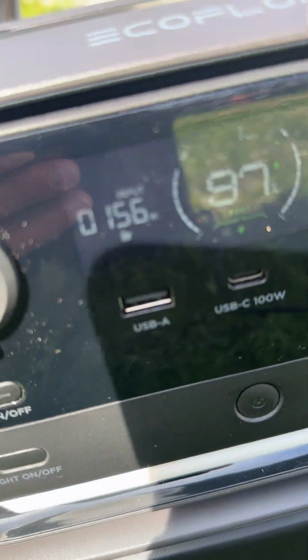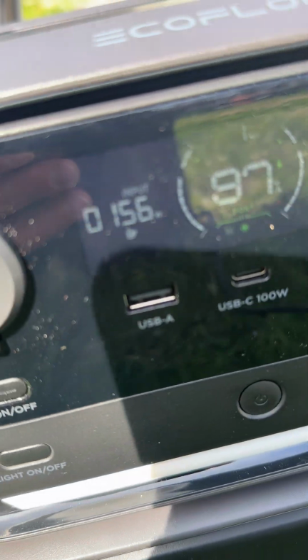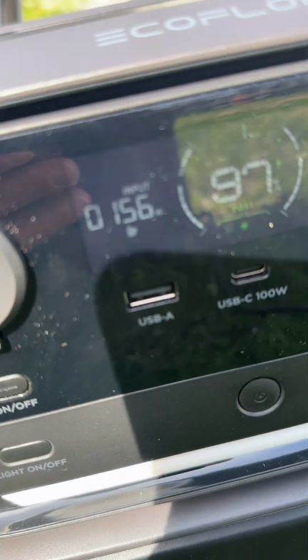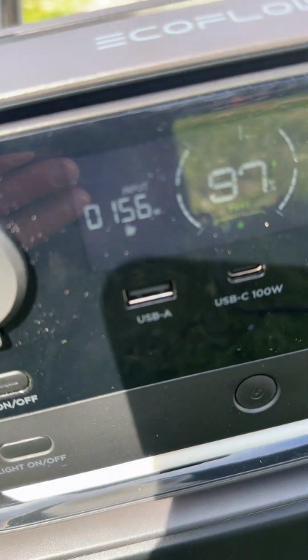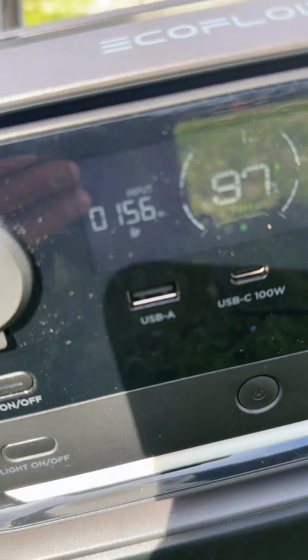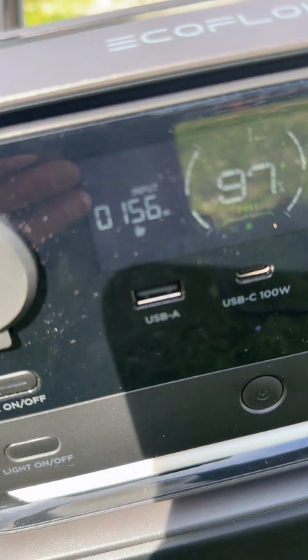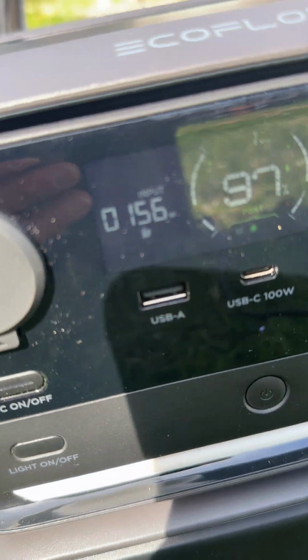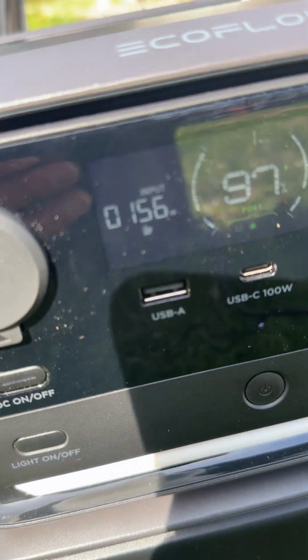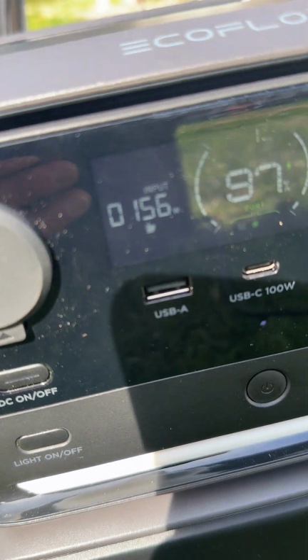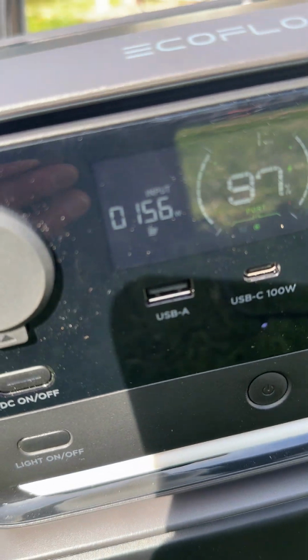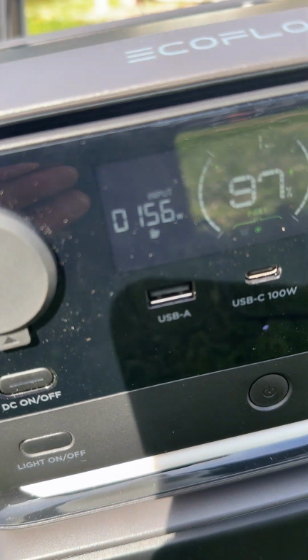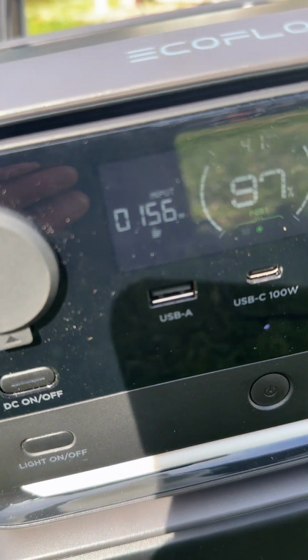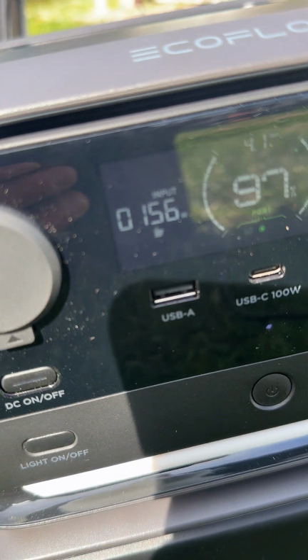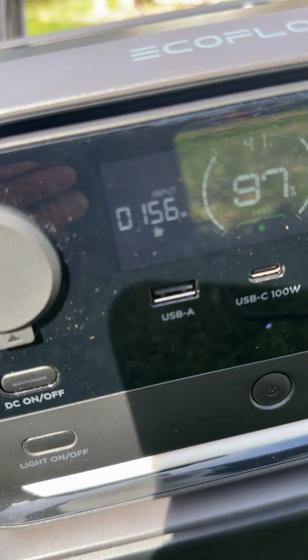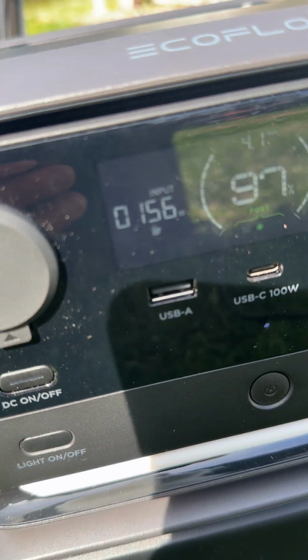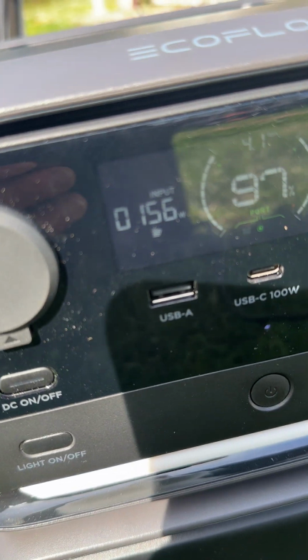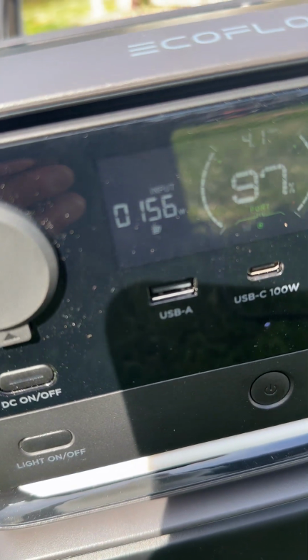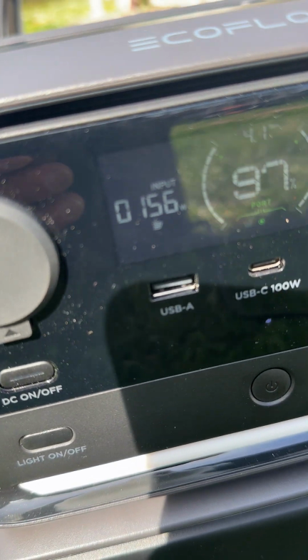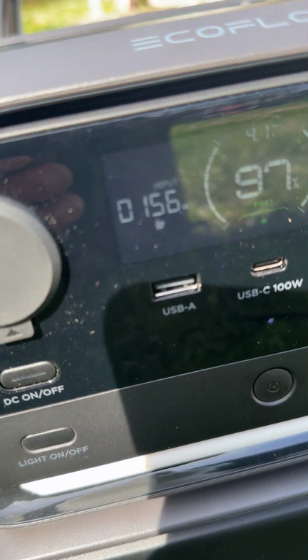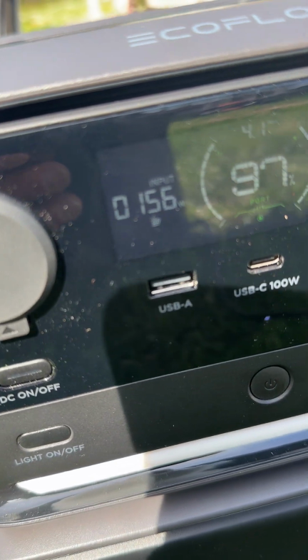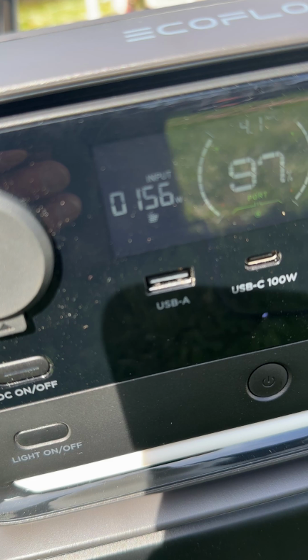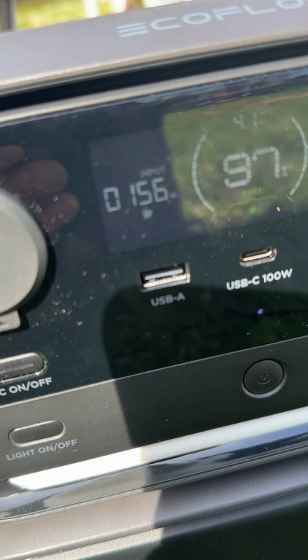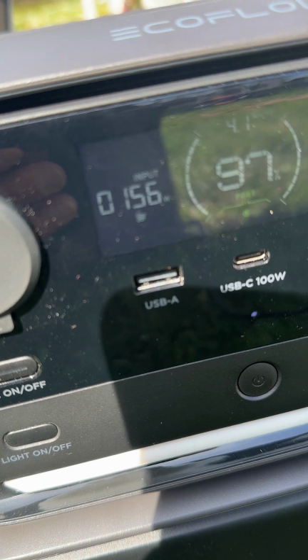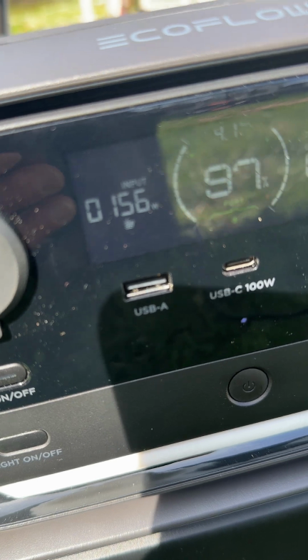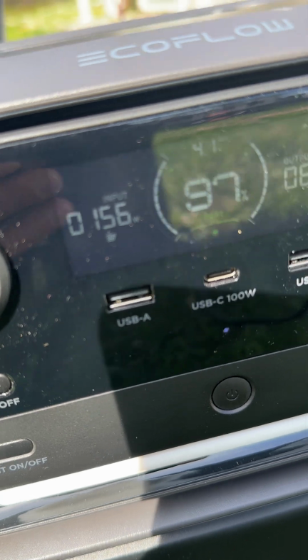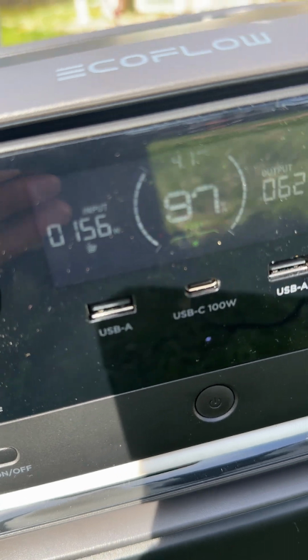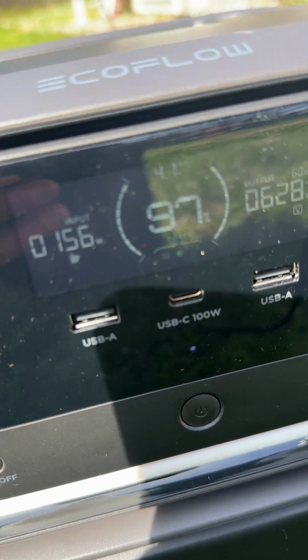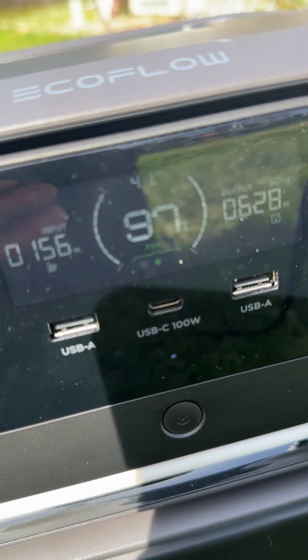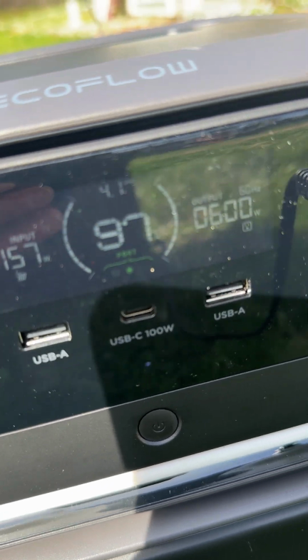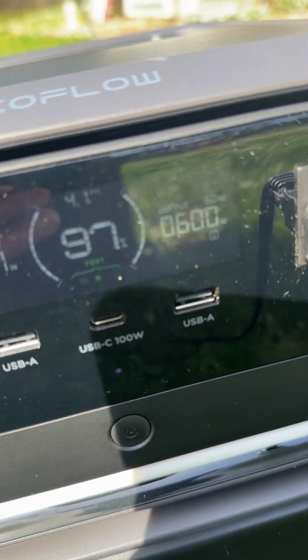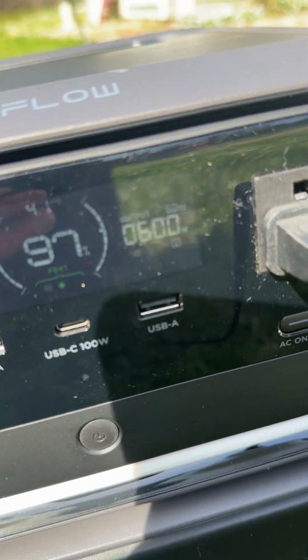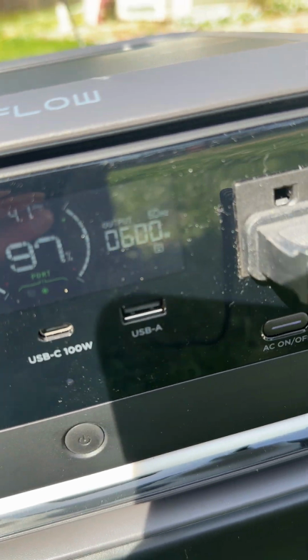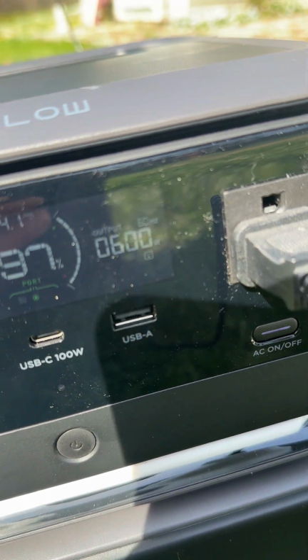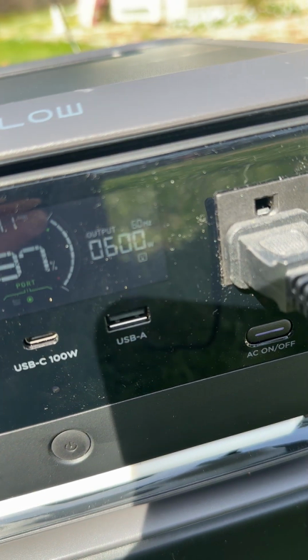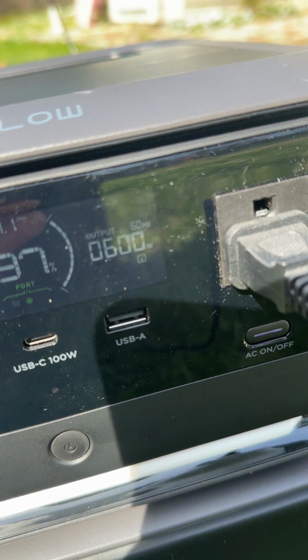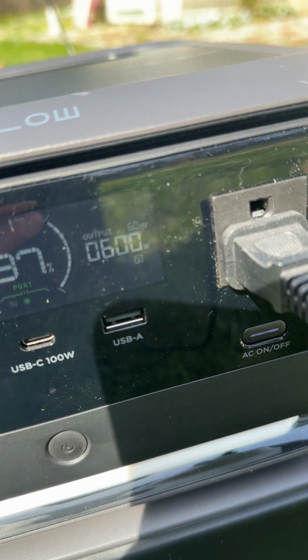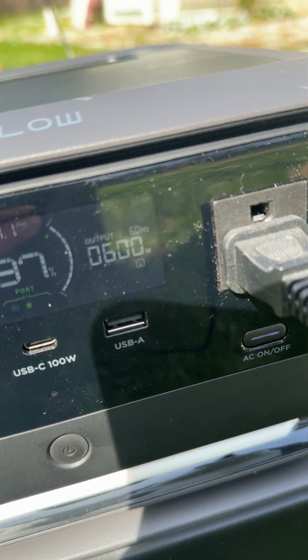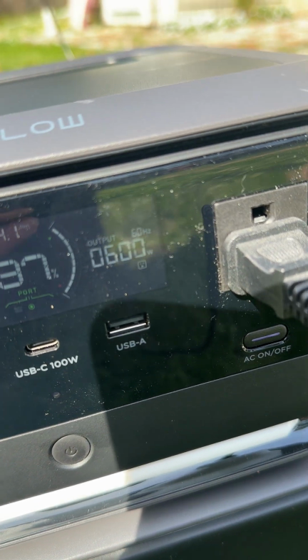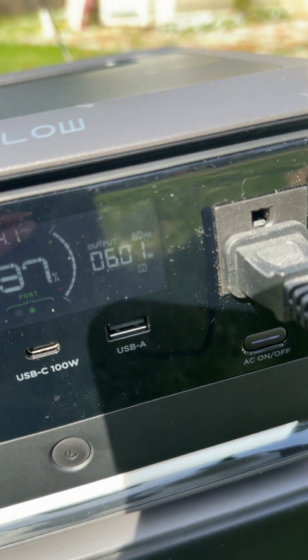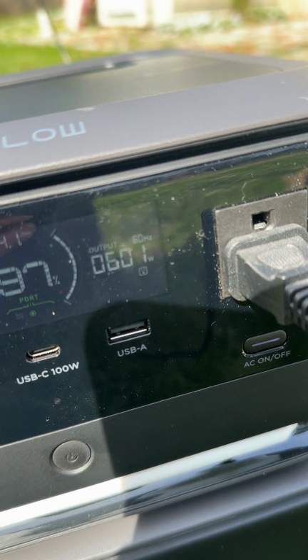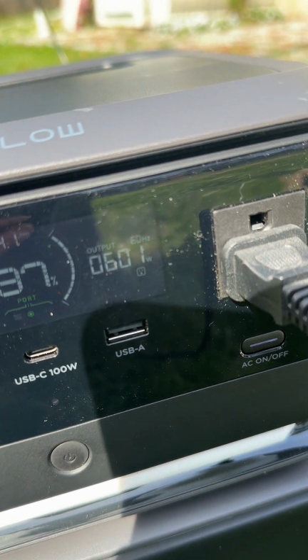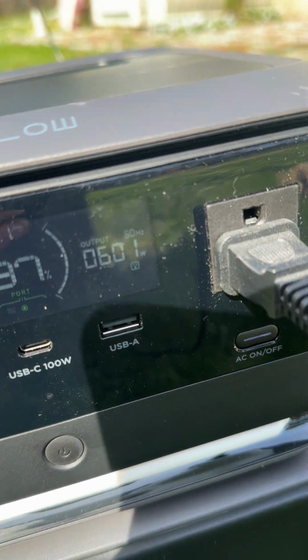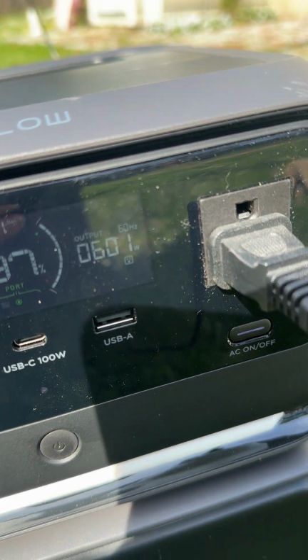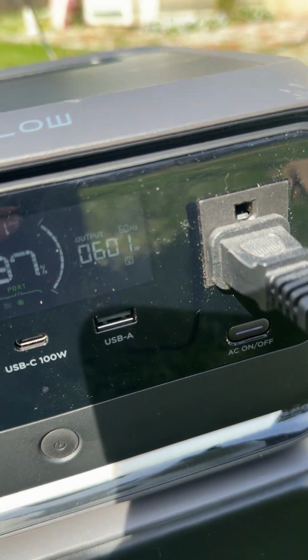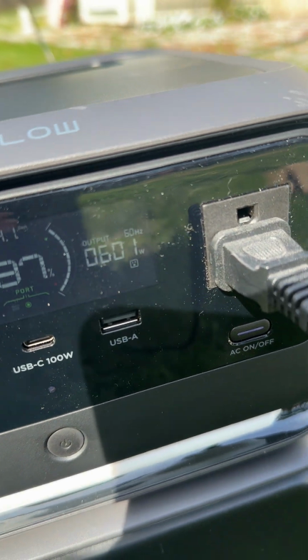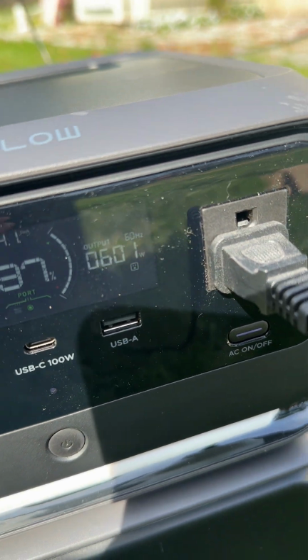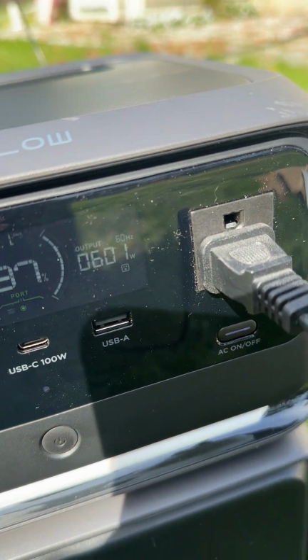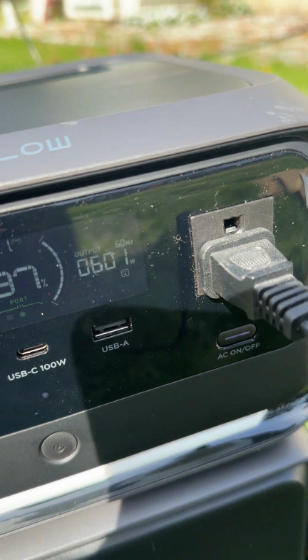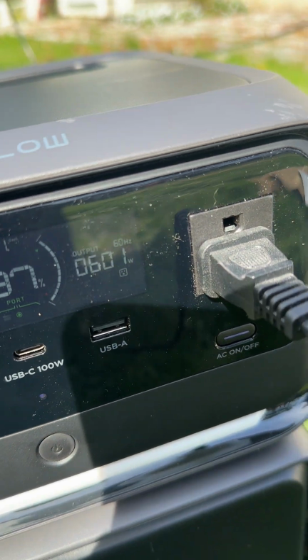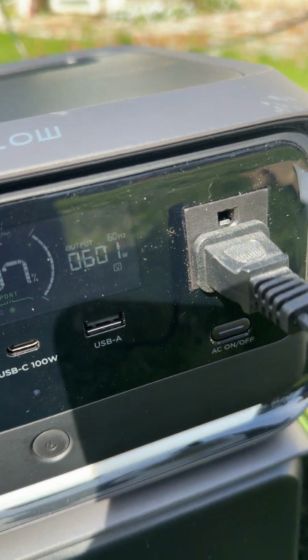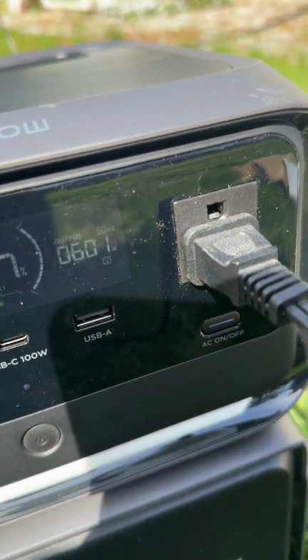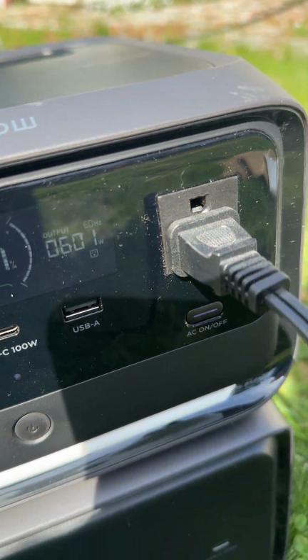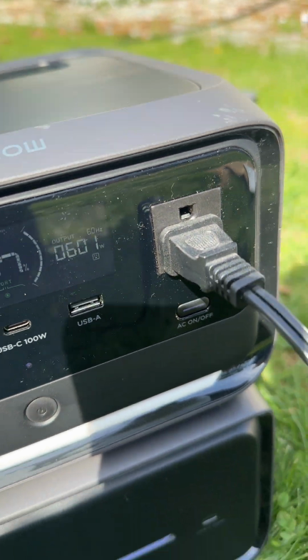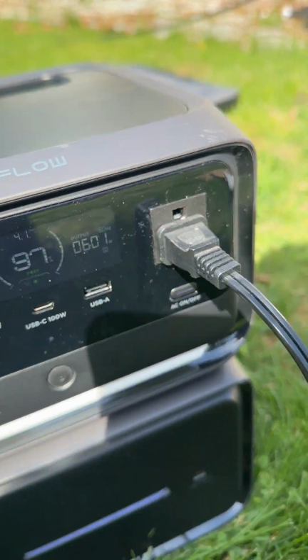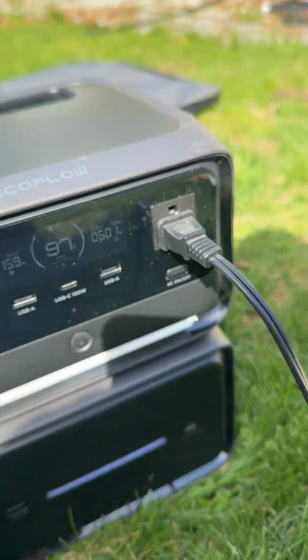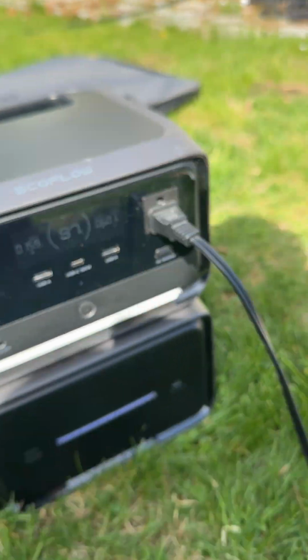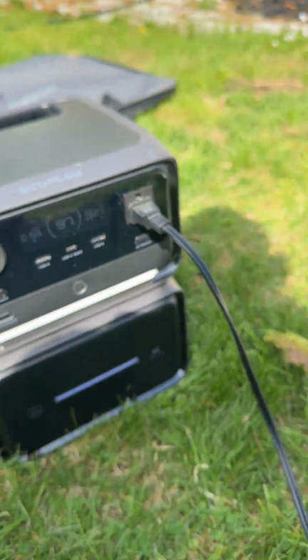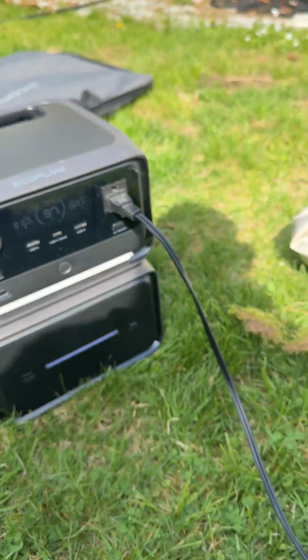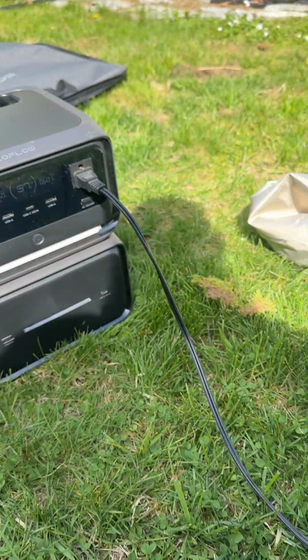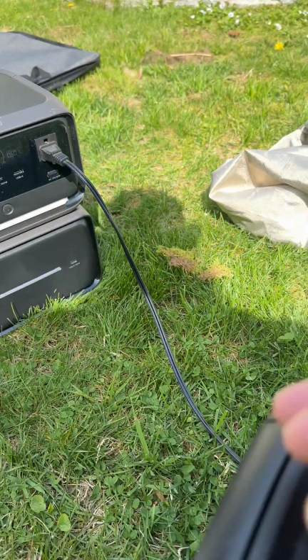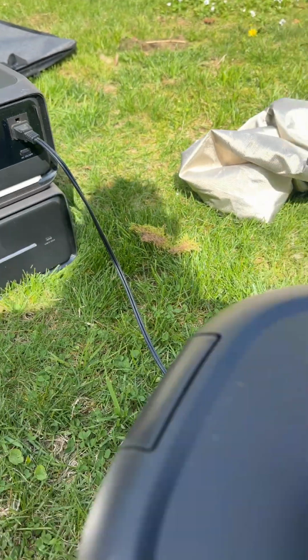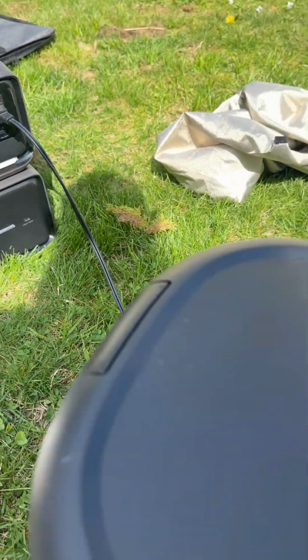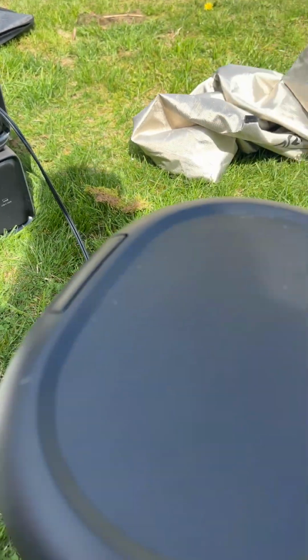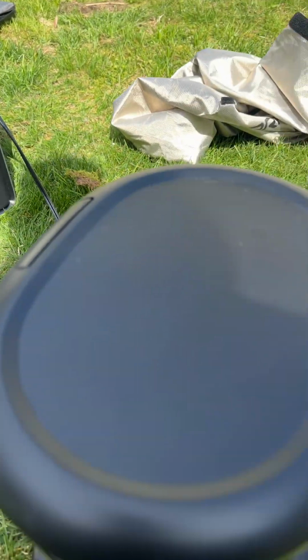But we're still getting around 150 to 160 watts. To test it, I have a coffee maker pulling 600 watts.